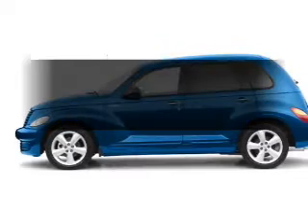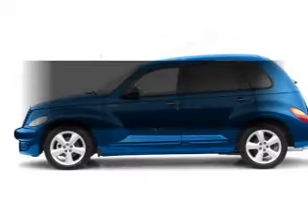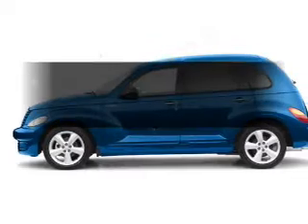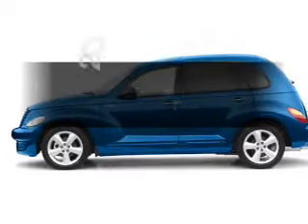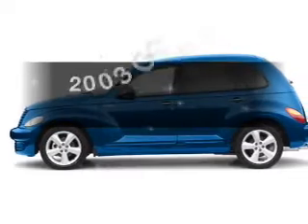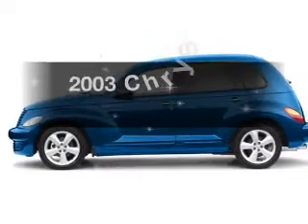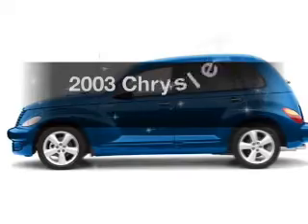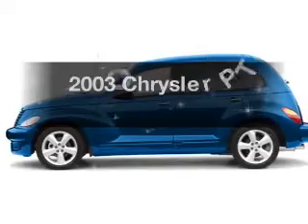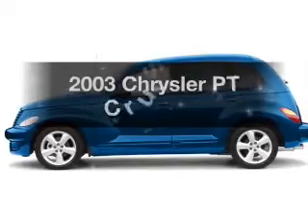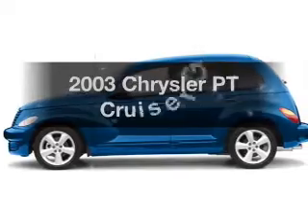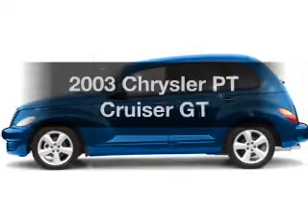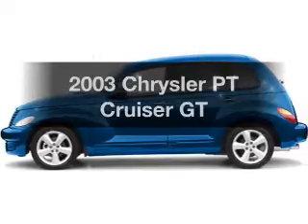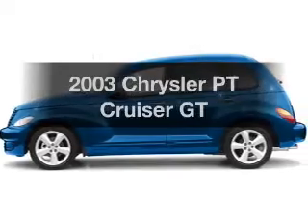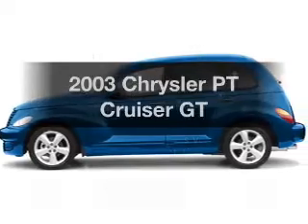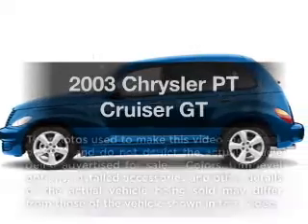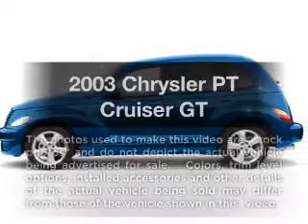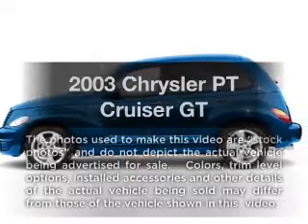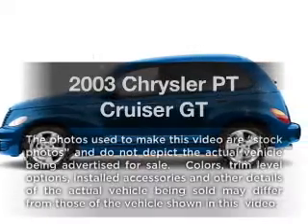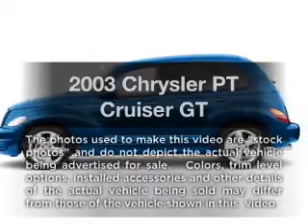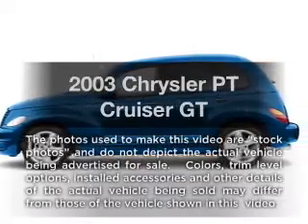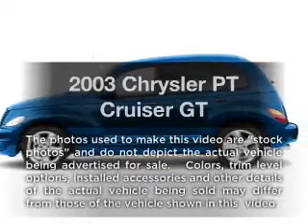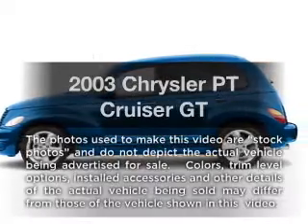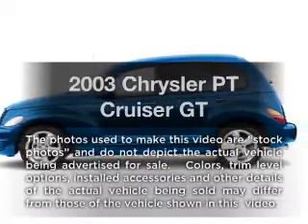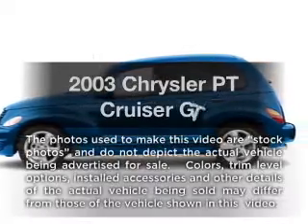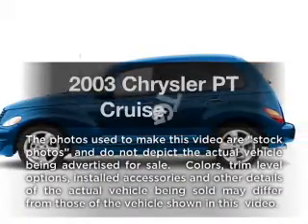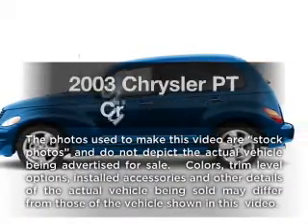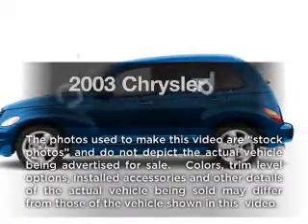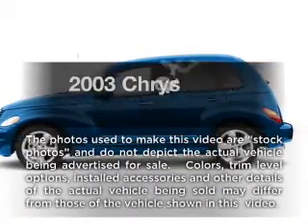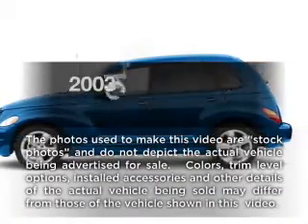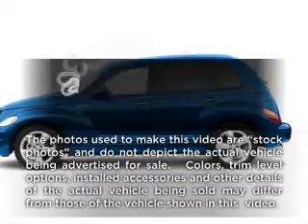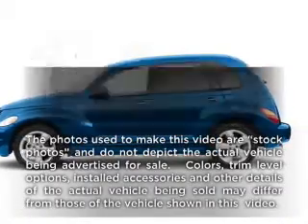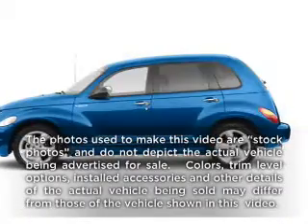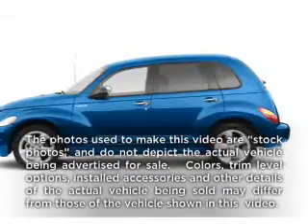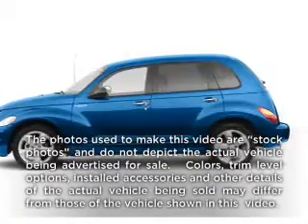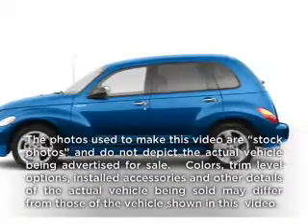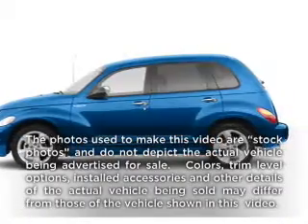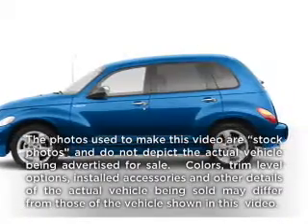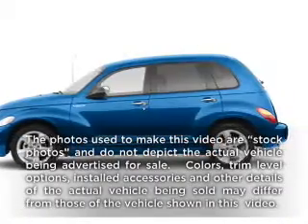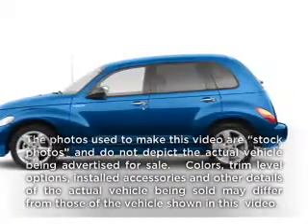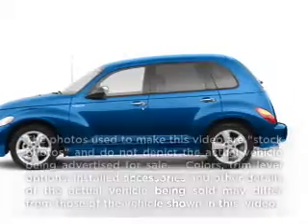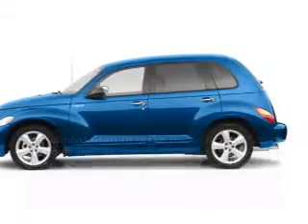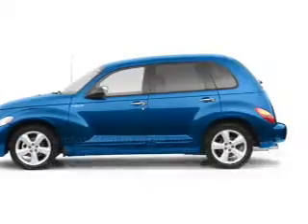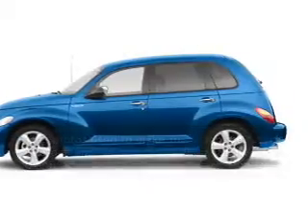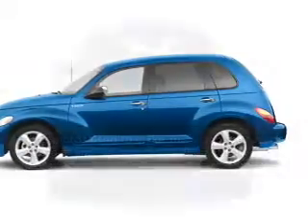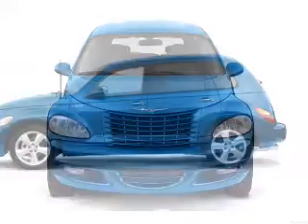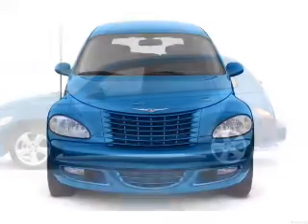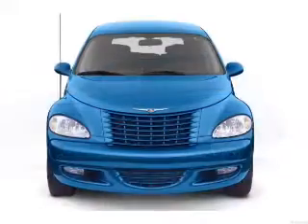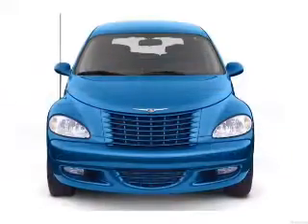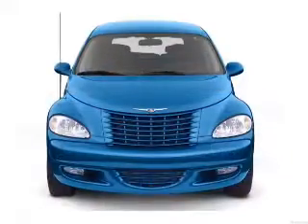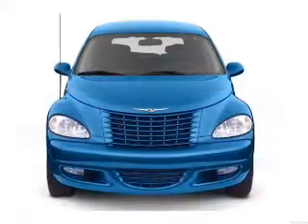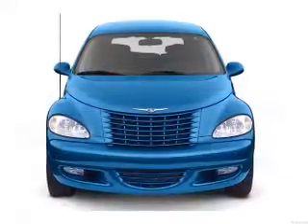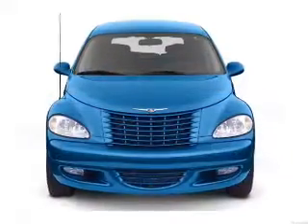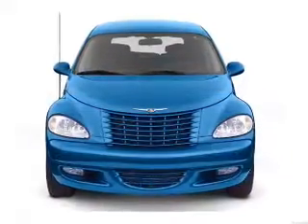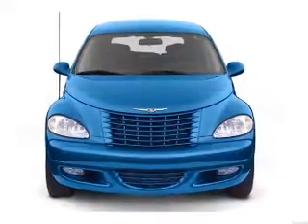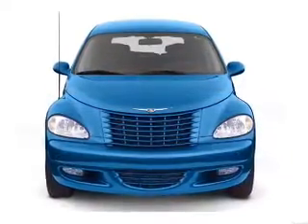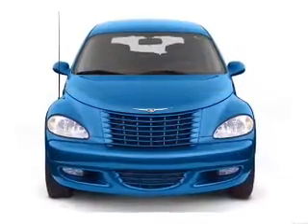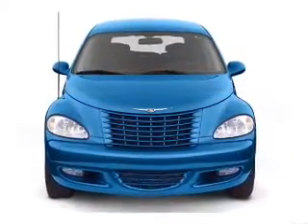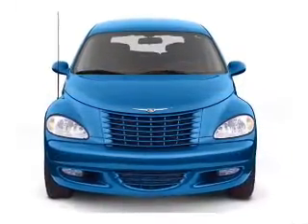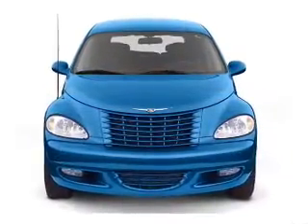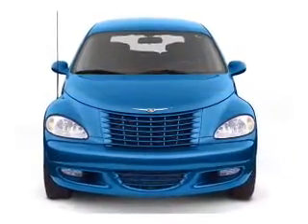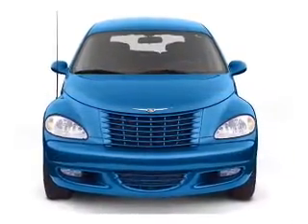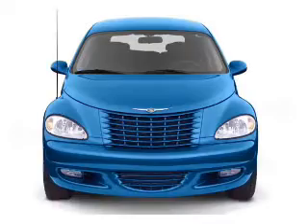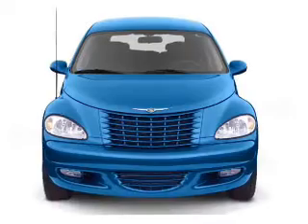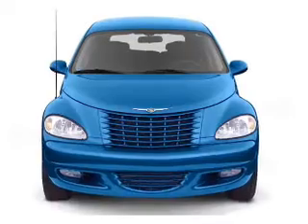Check out this 2003 Chrysler PT Cruiser. If you're looking for a first-rate auto, this one could be yours today.